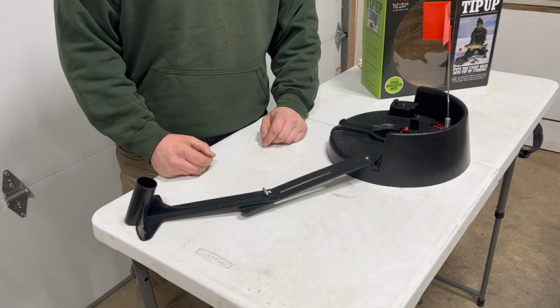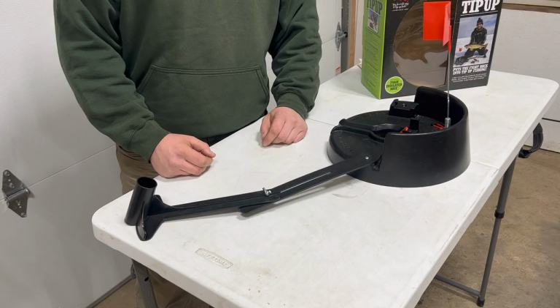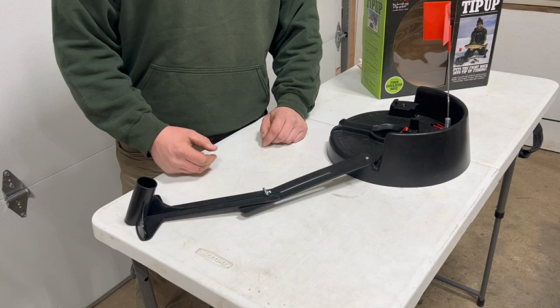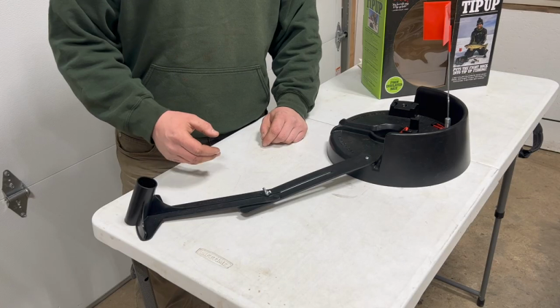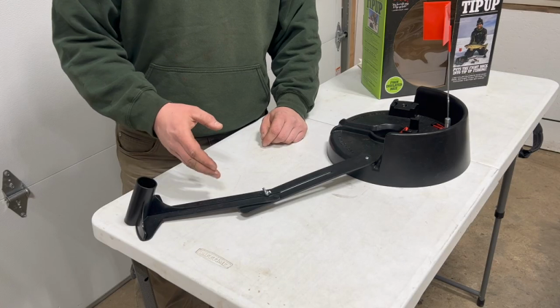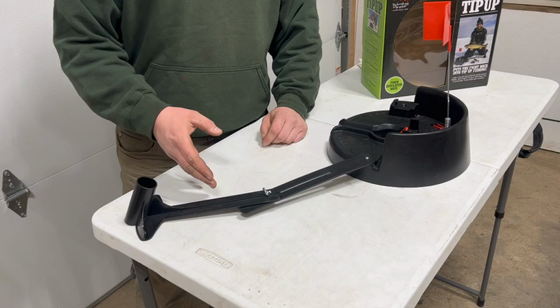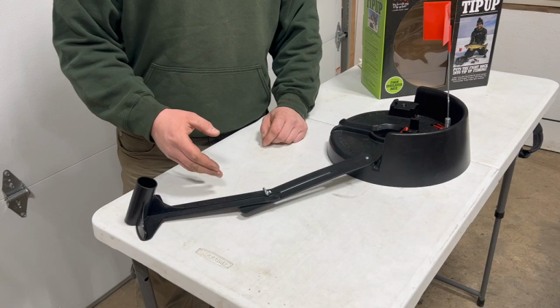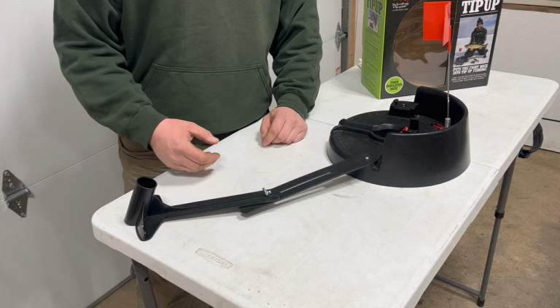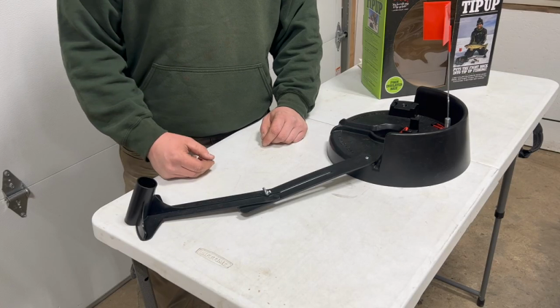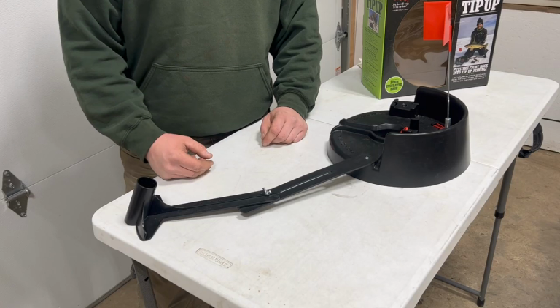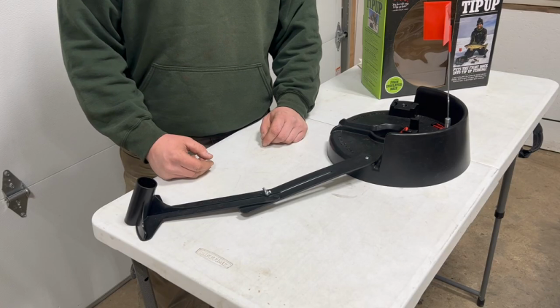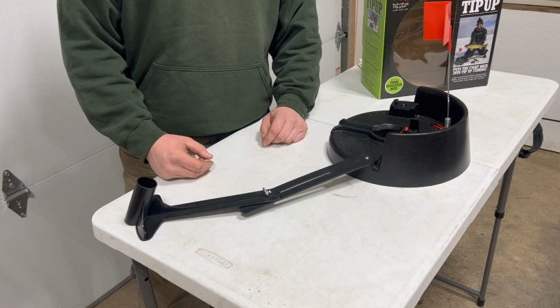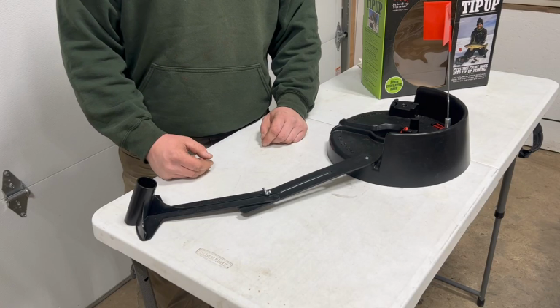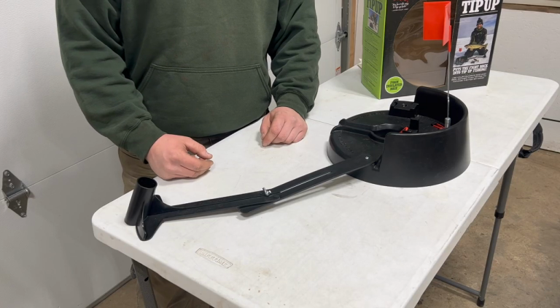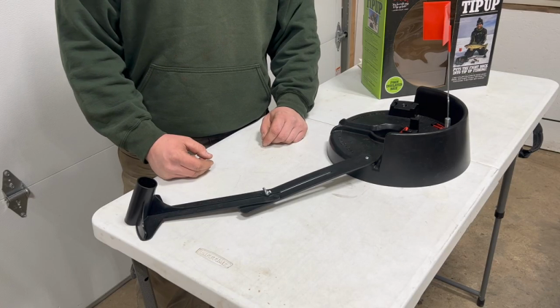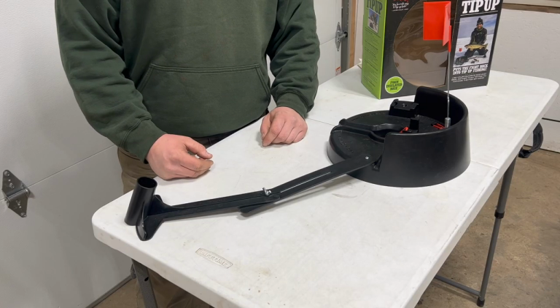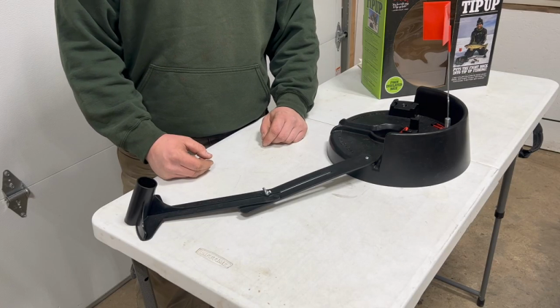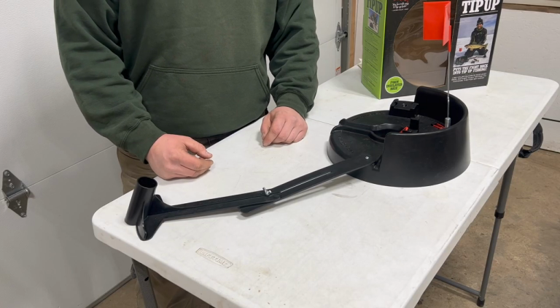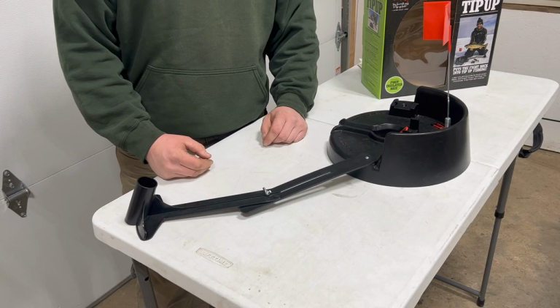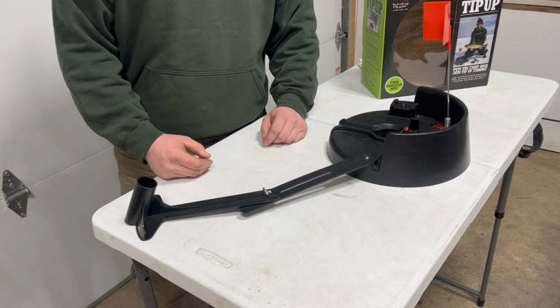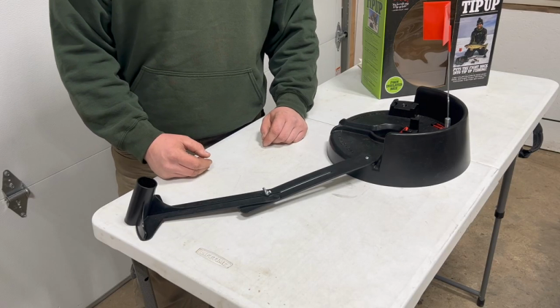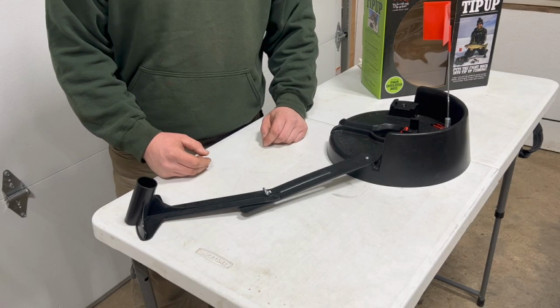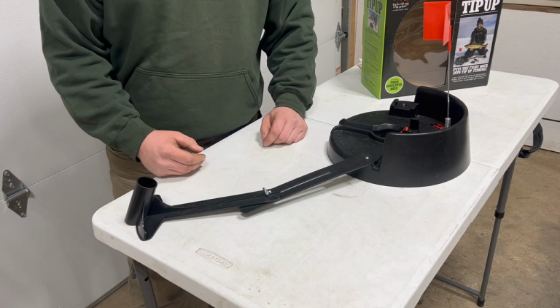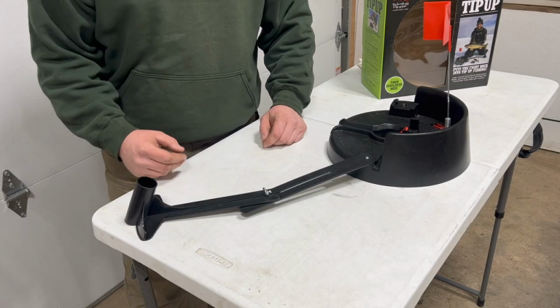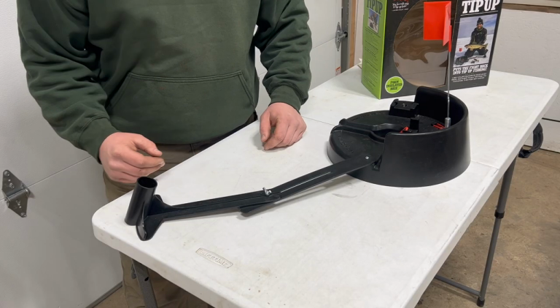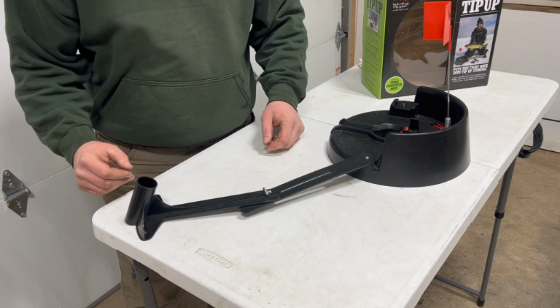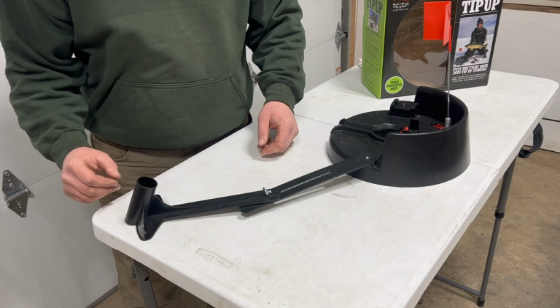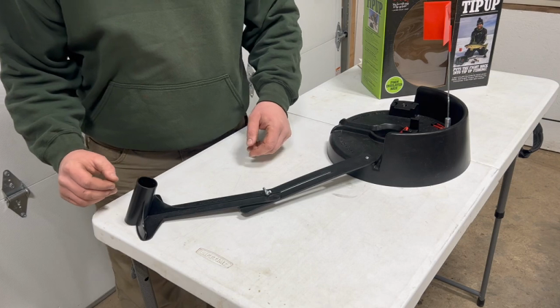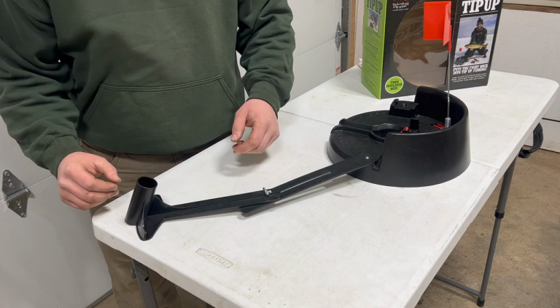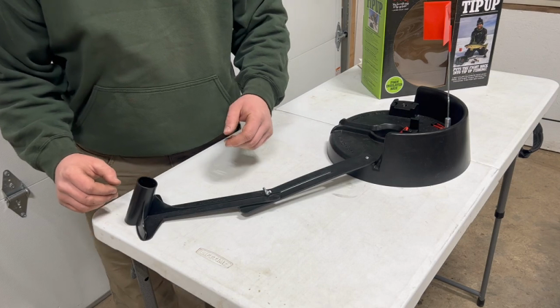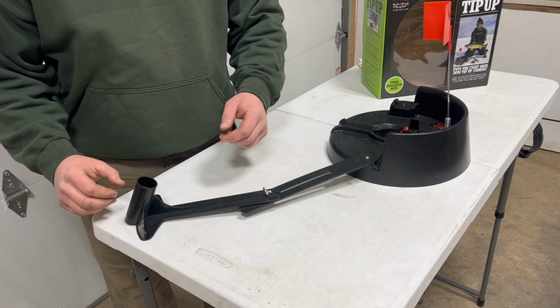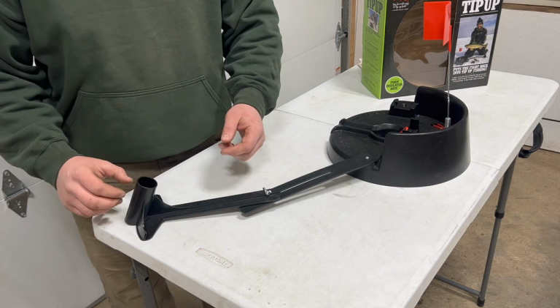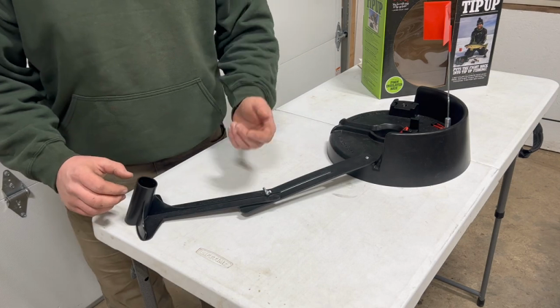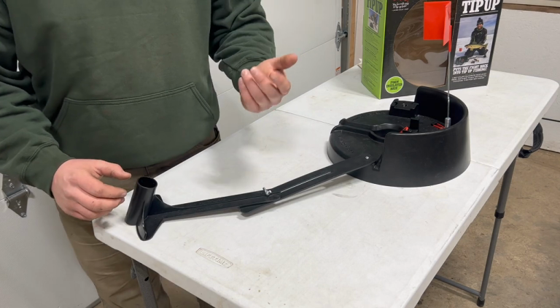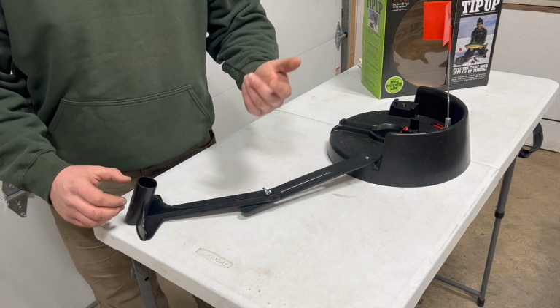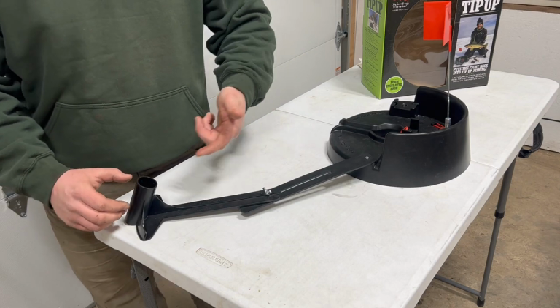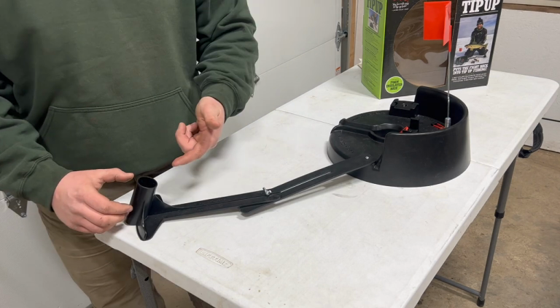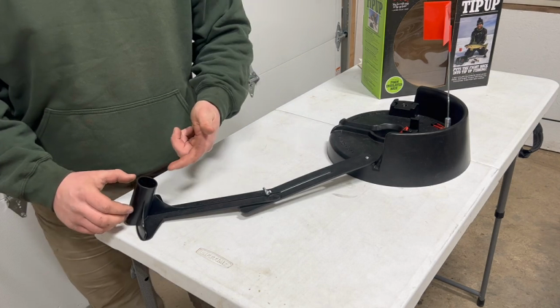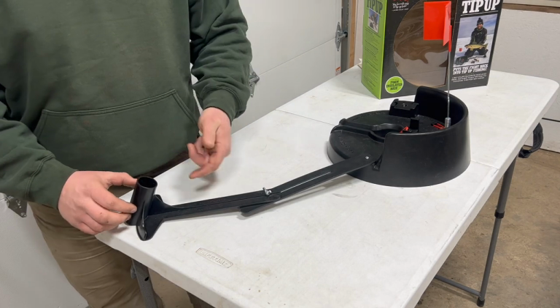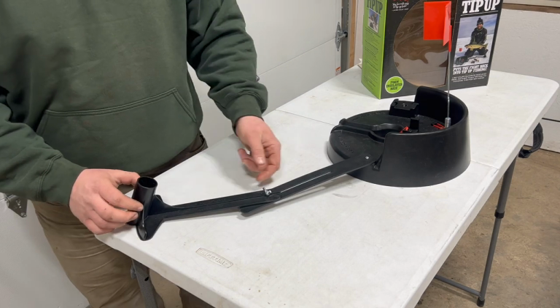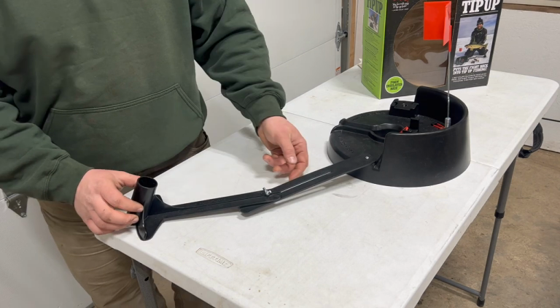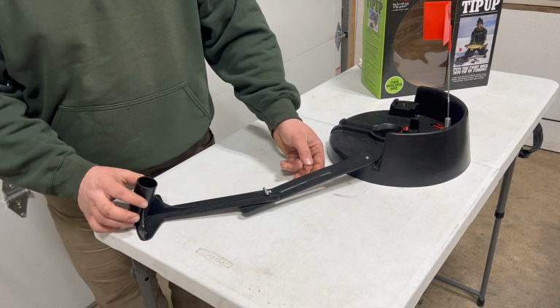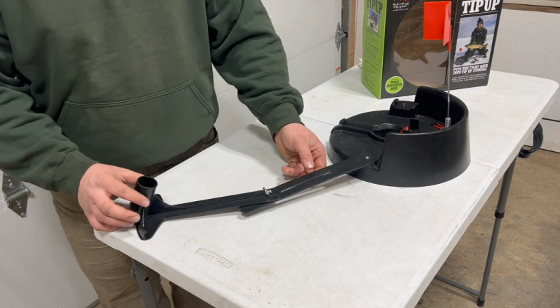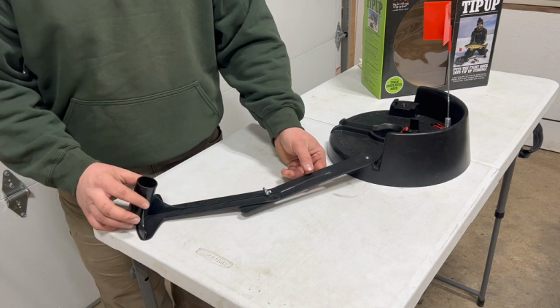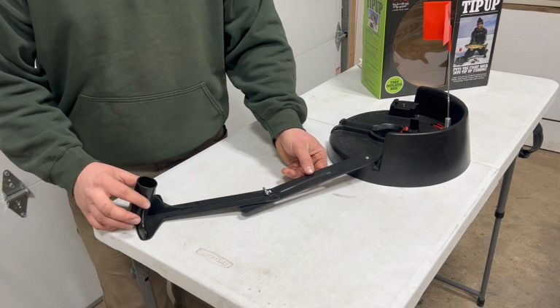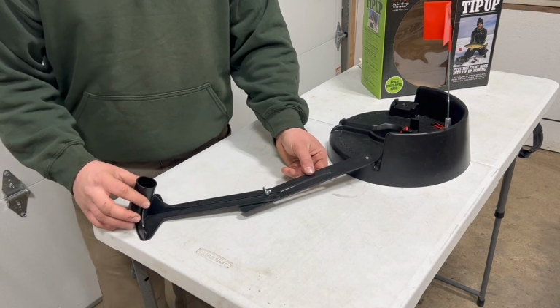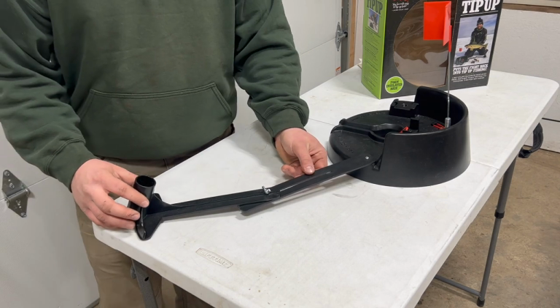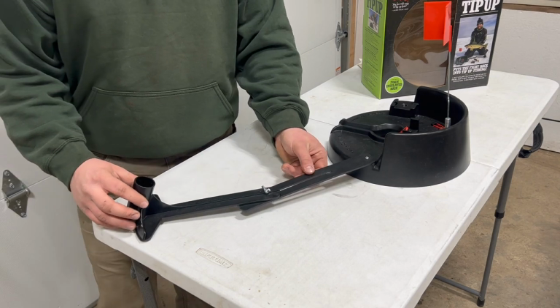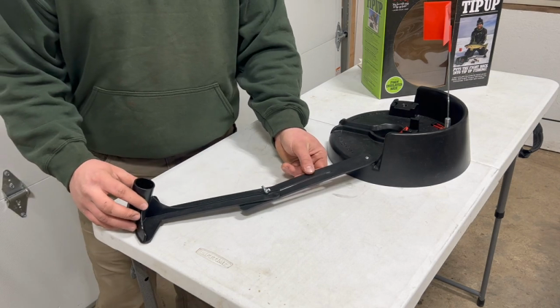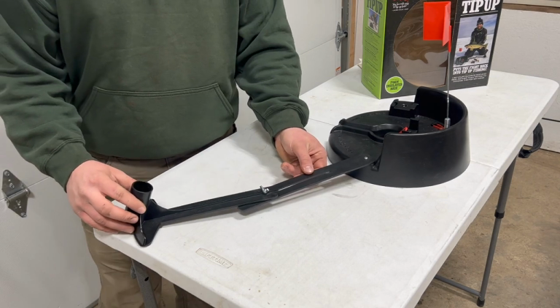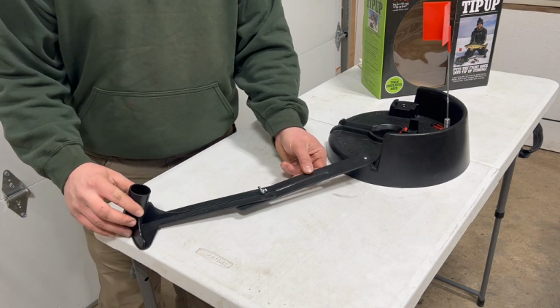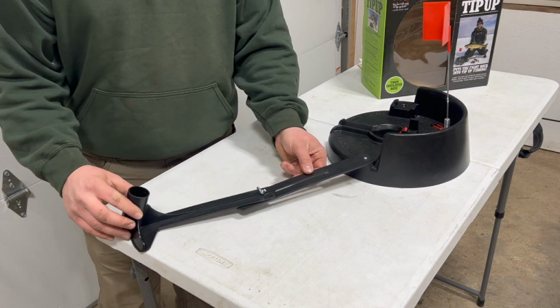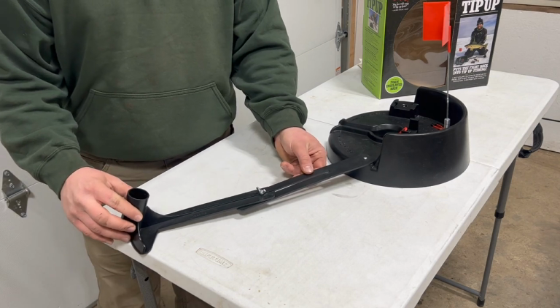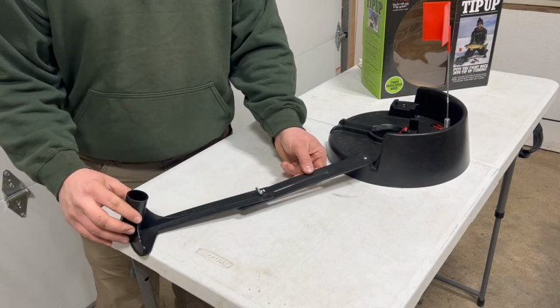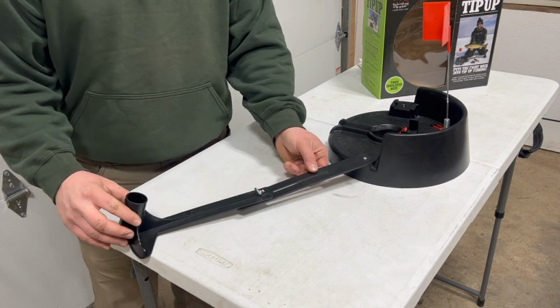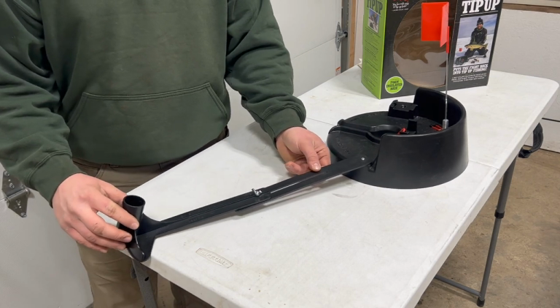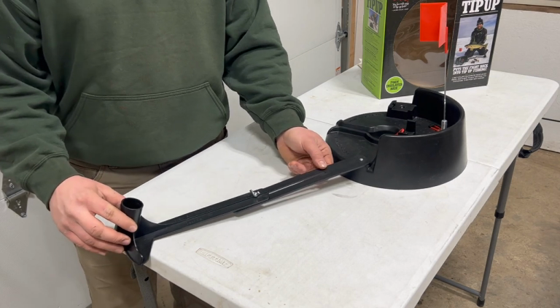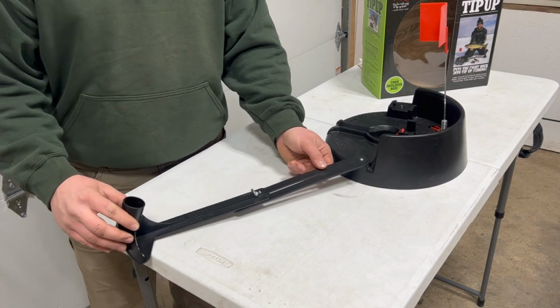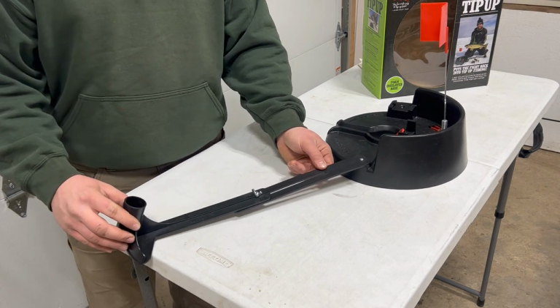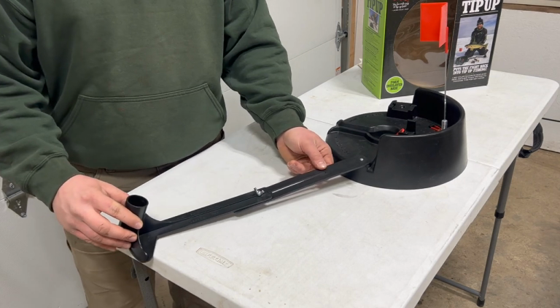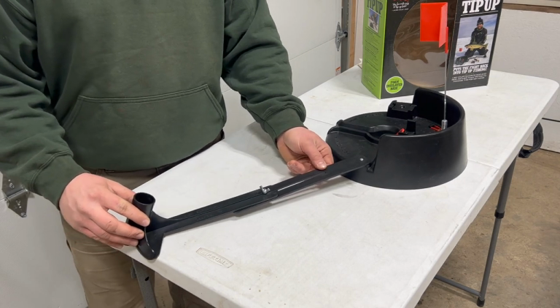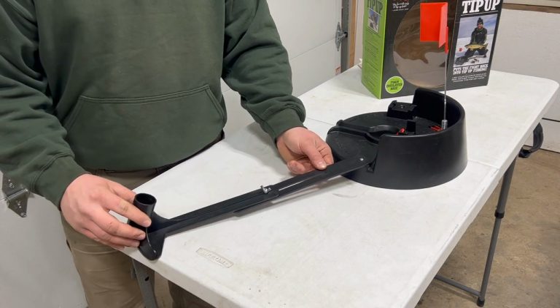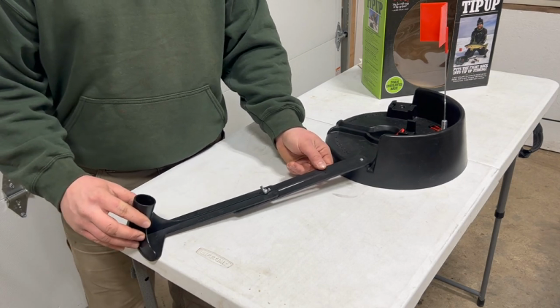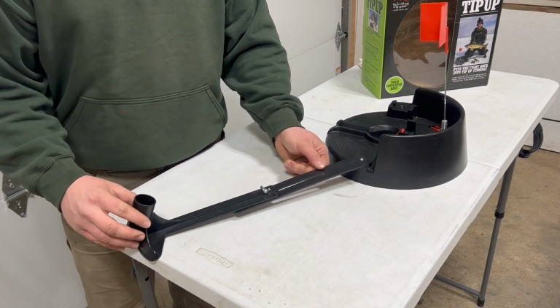You'll notice off to the side here we have a fully adjustable extension arm to accommodate any ice rod you have up to 46 inches in length.